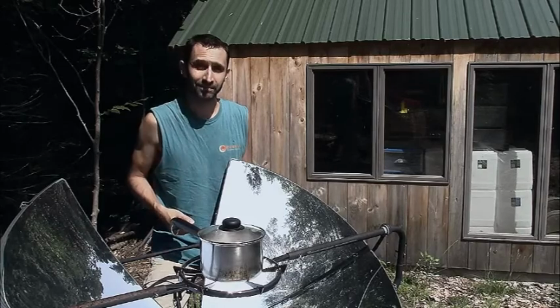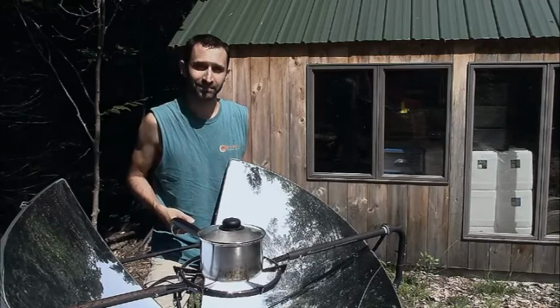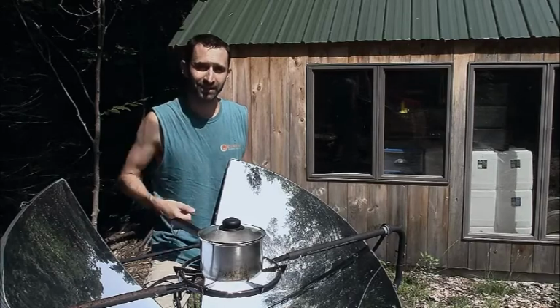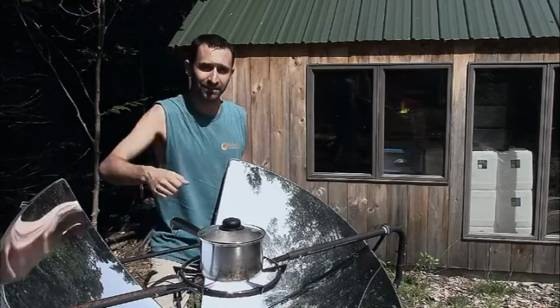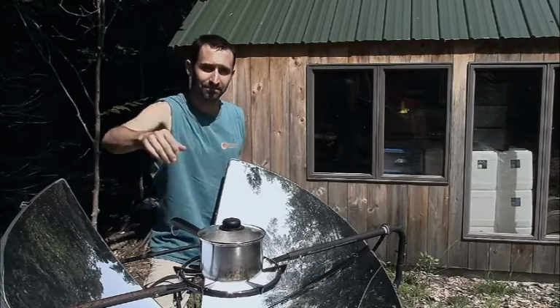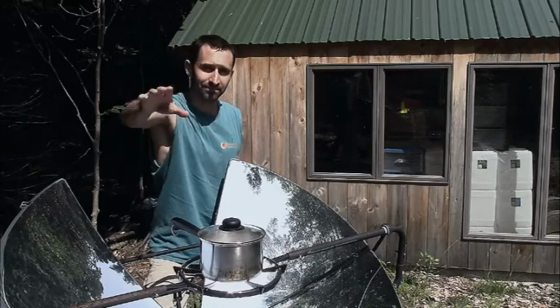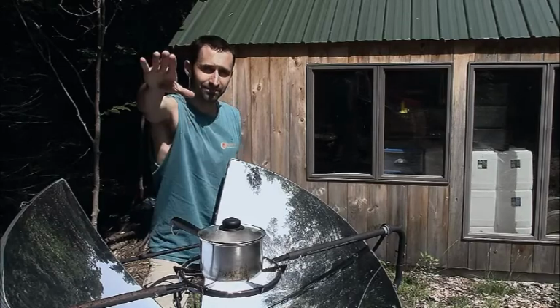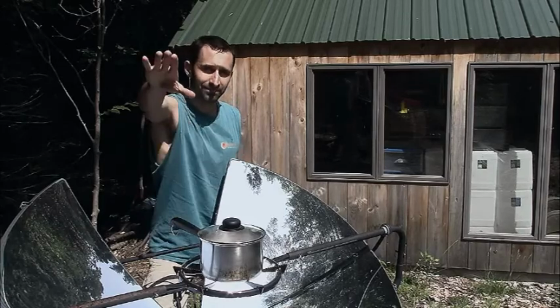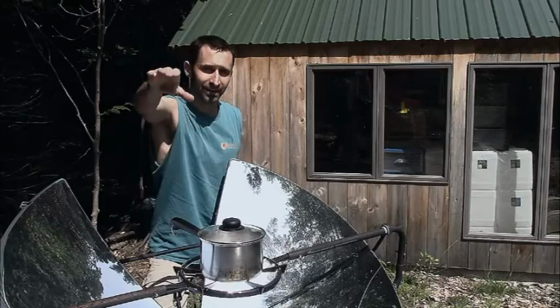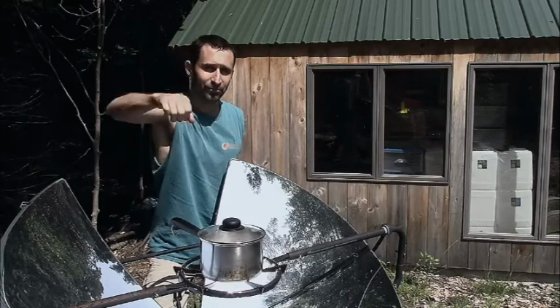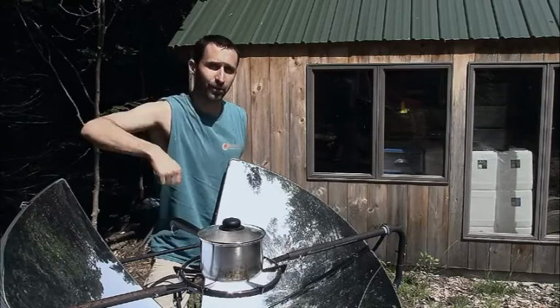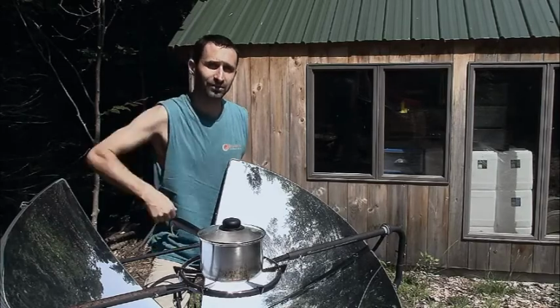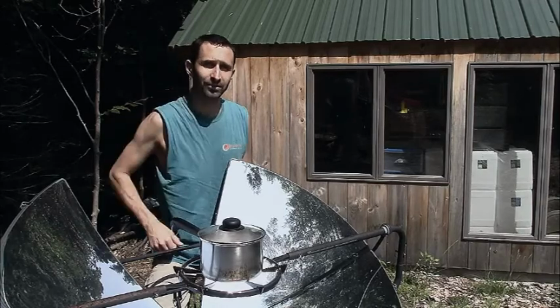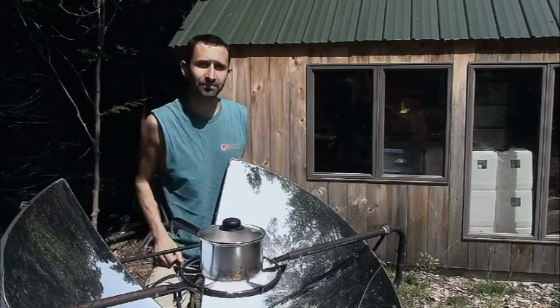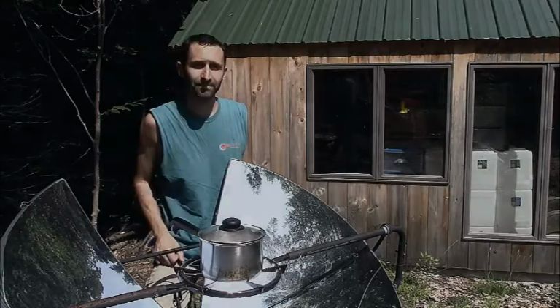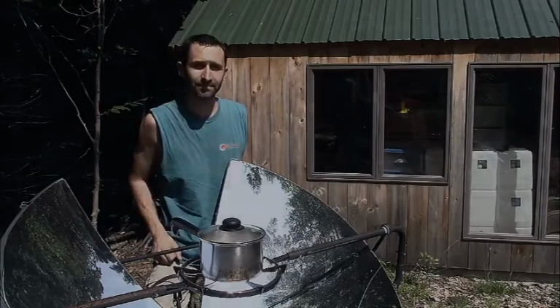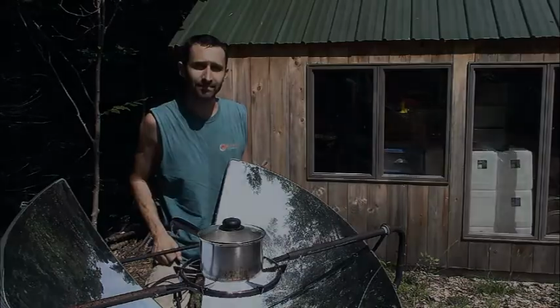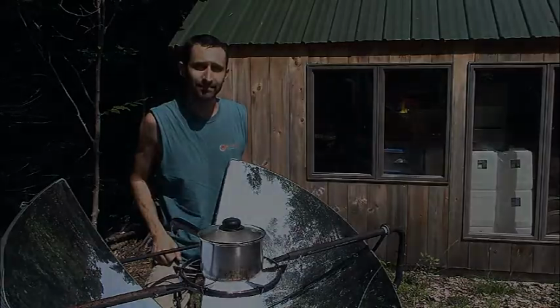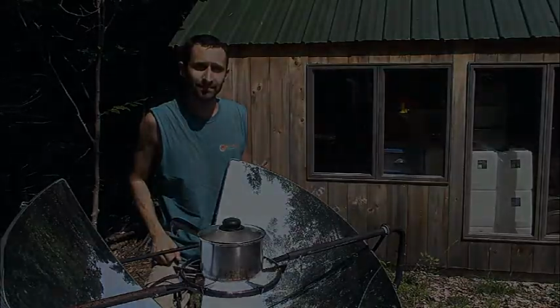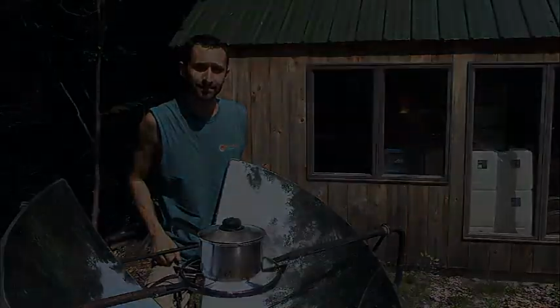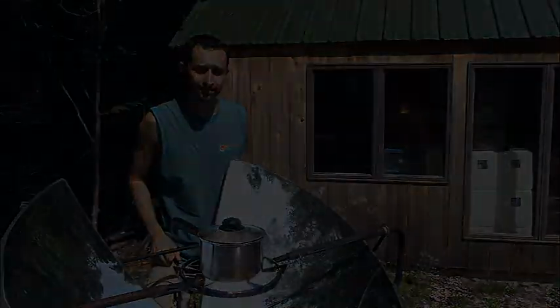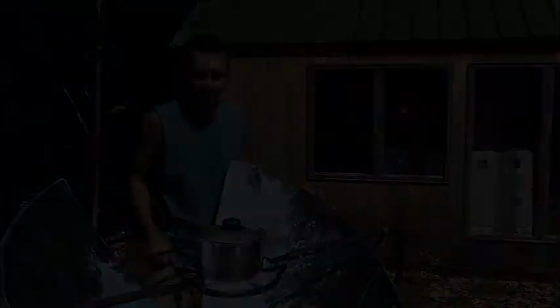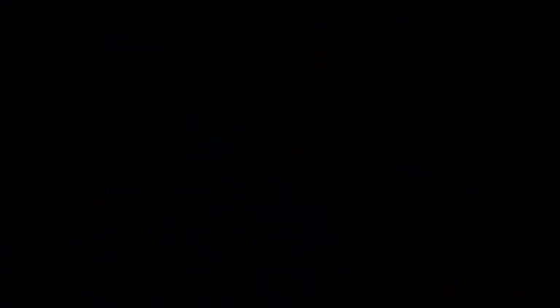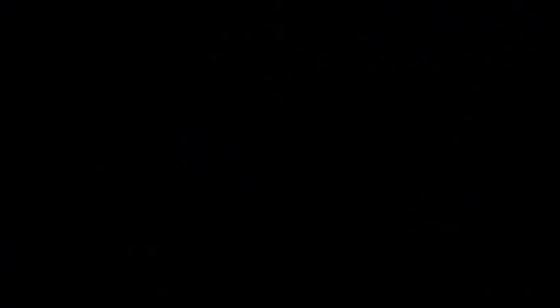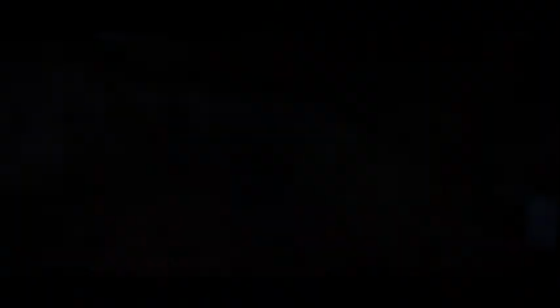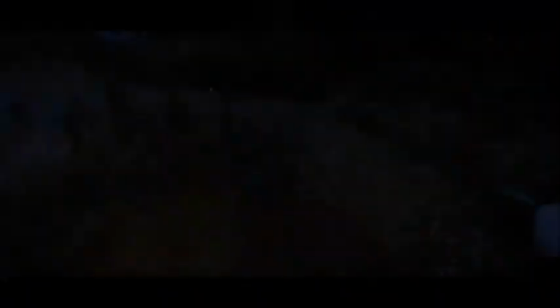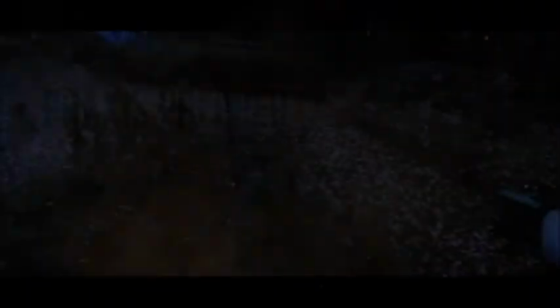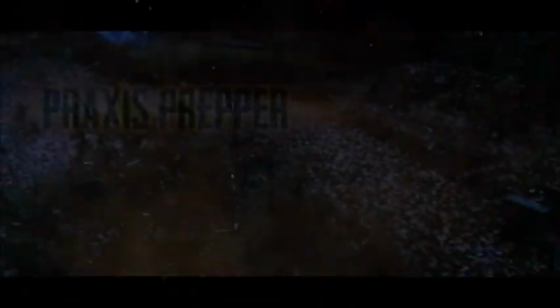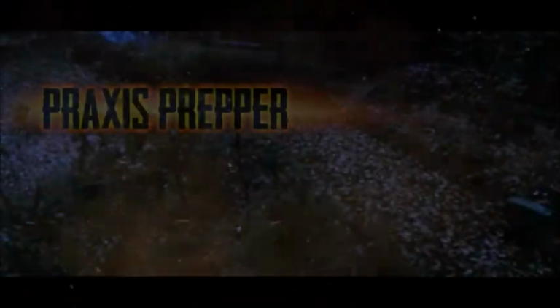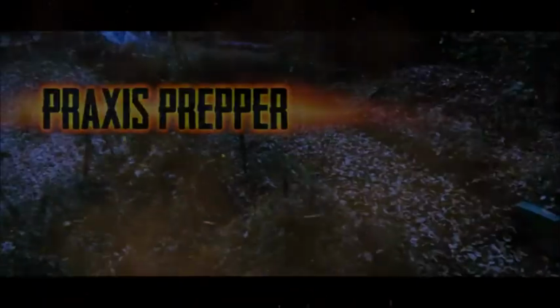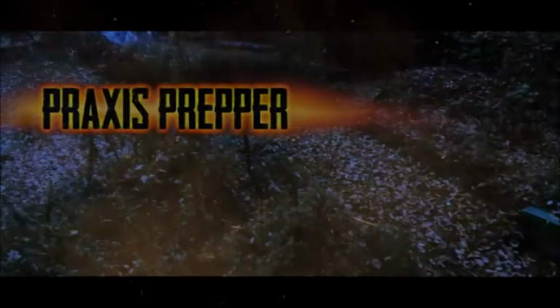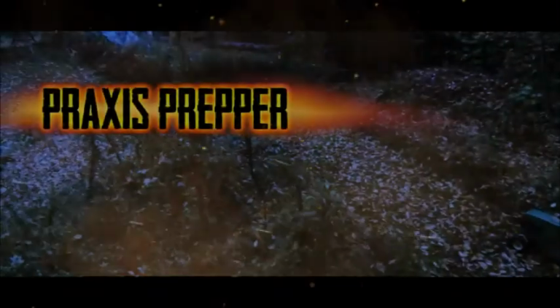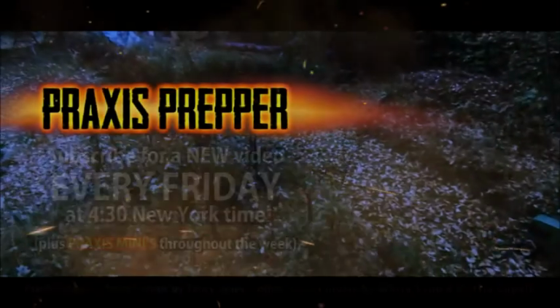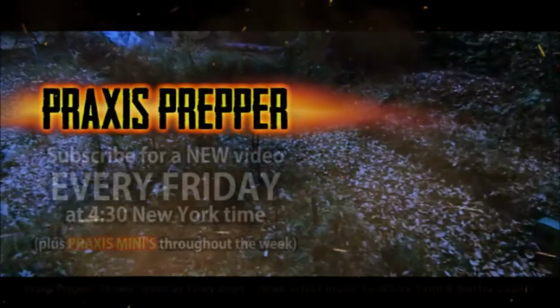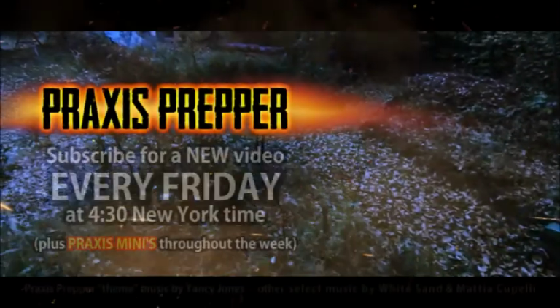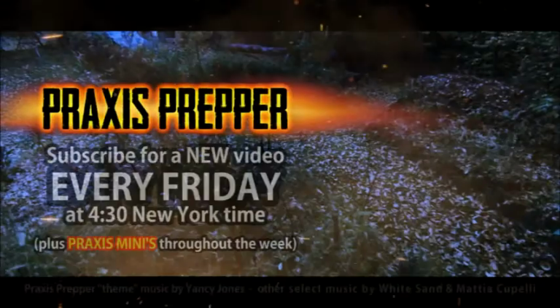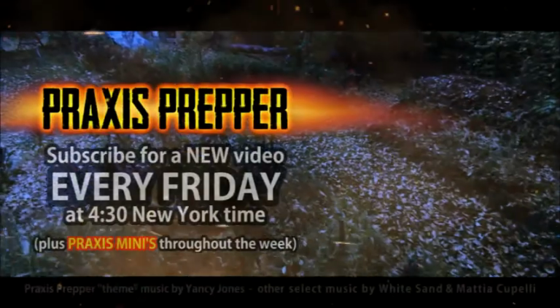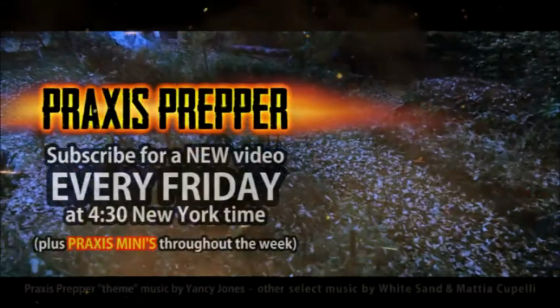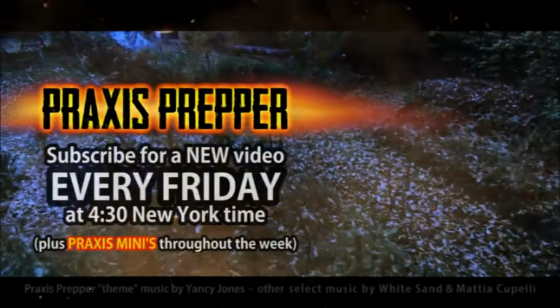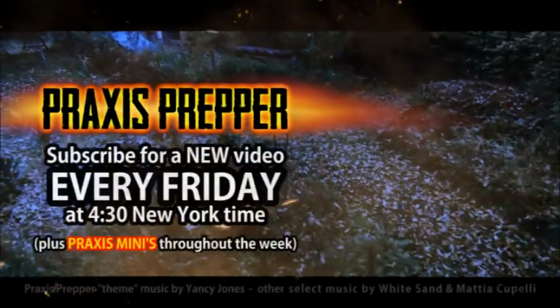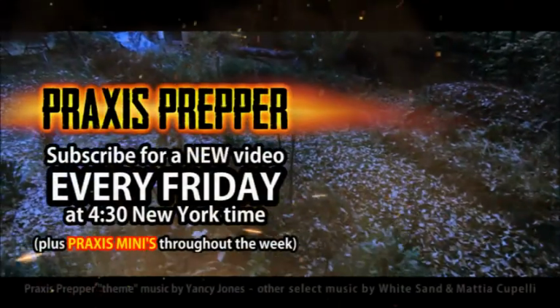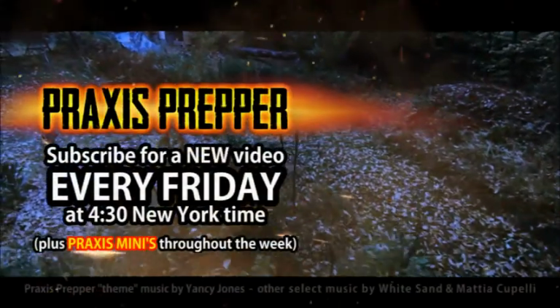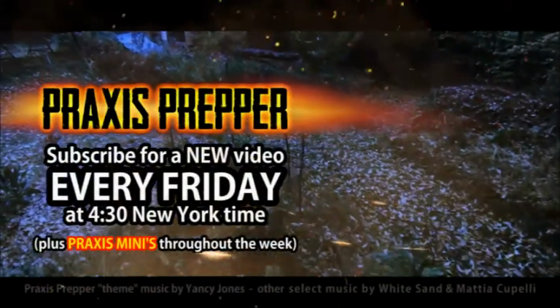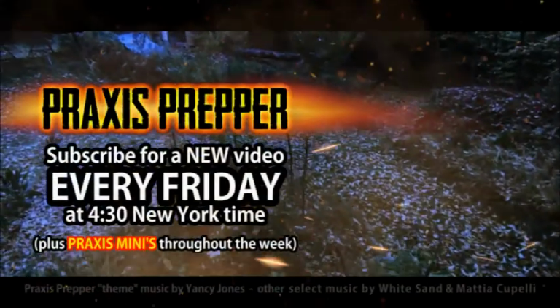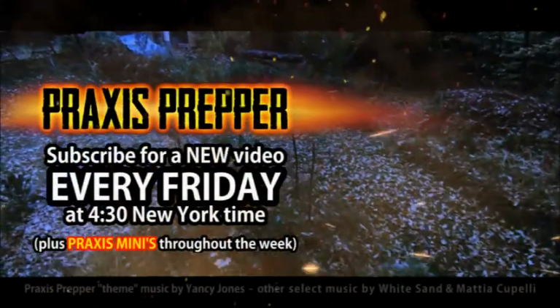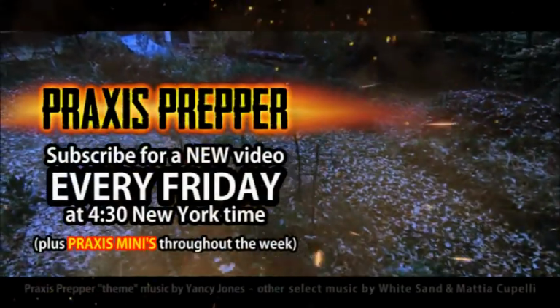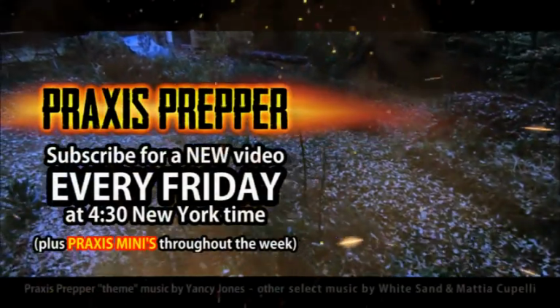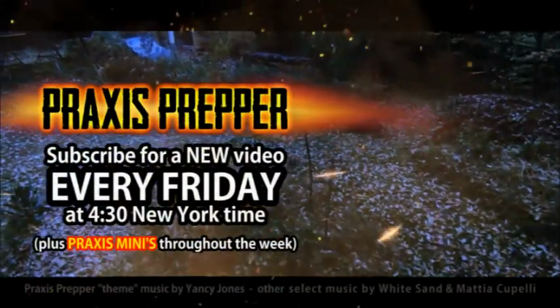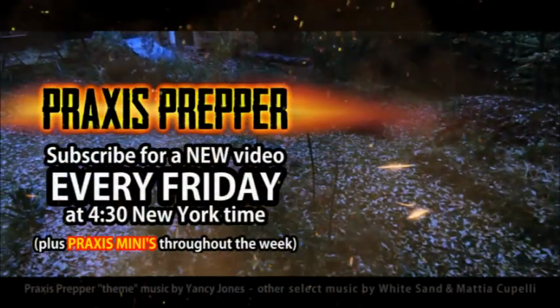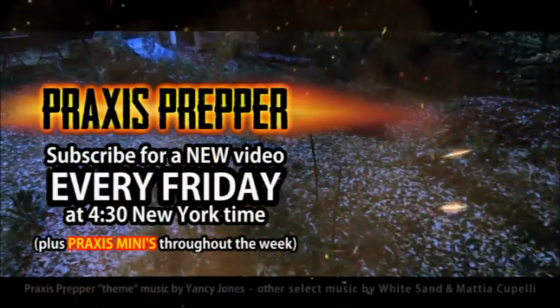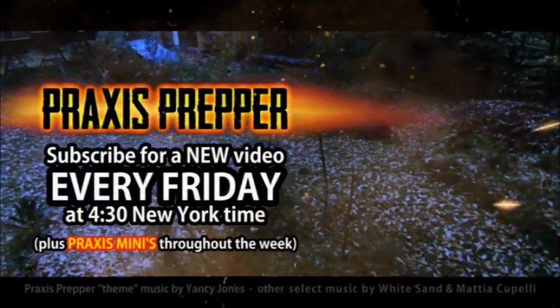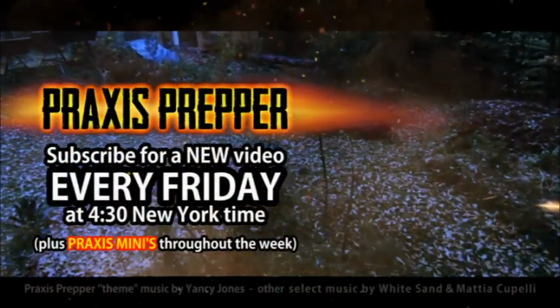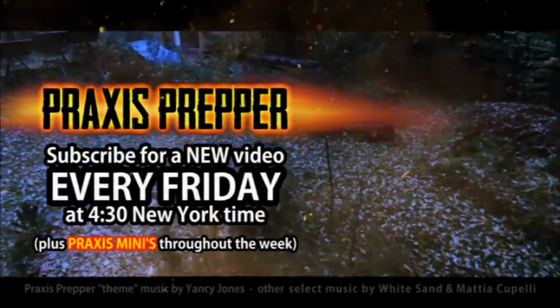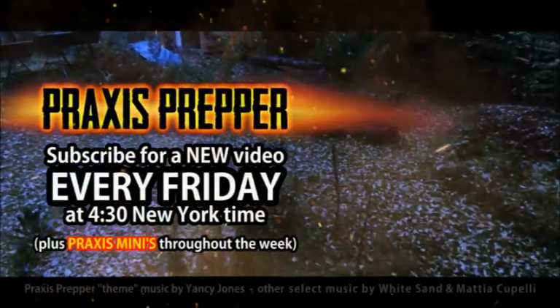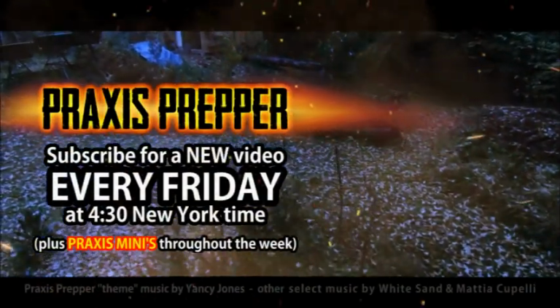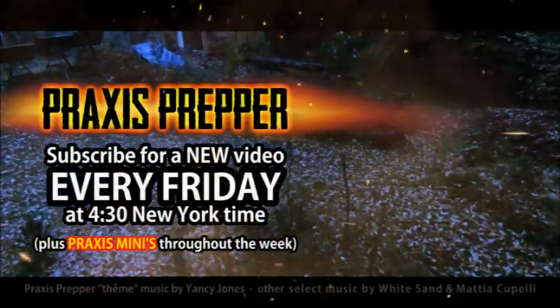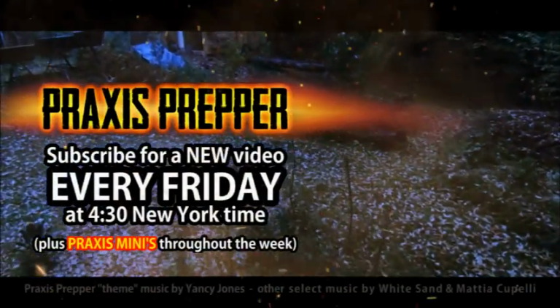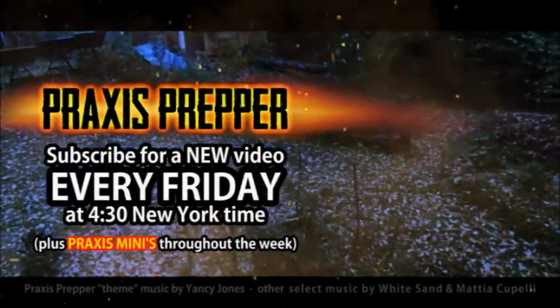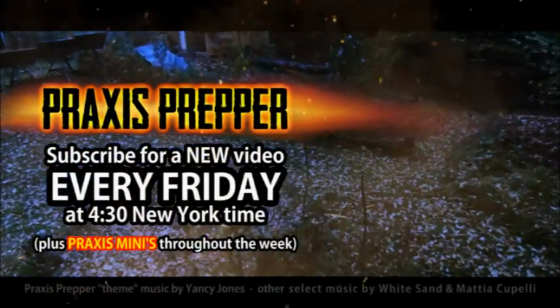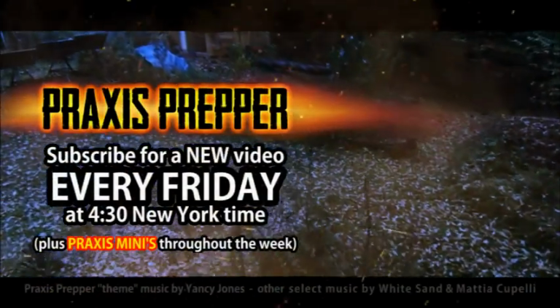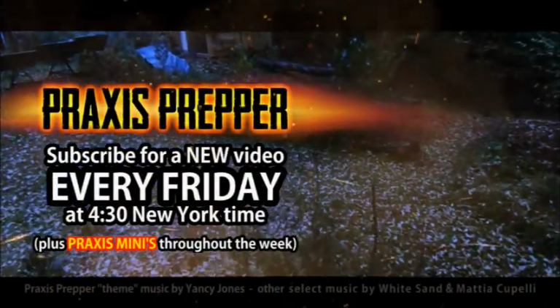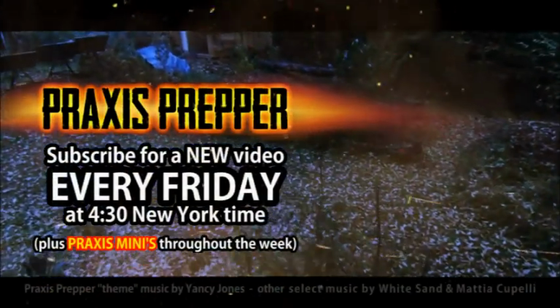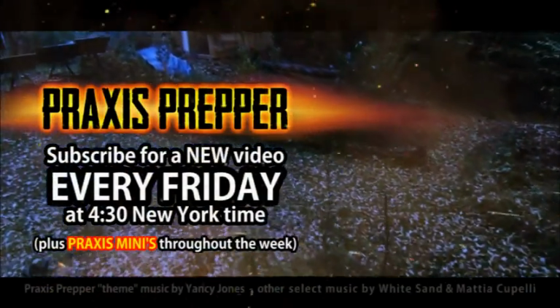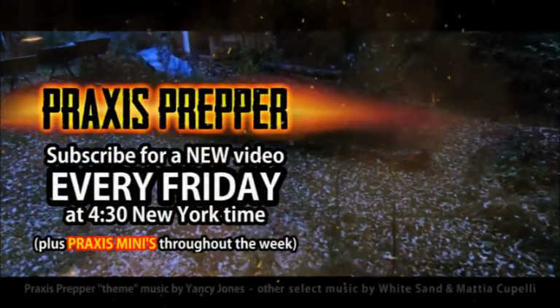That's it. Thanks for watching. Please subscribe and tune in every Friday at 4:30 New York time for a new video.